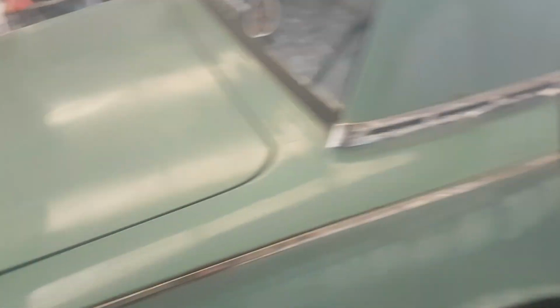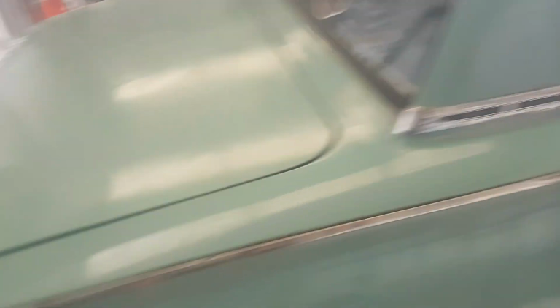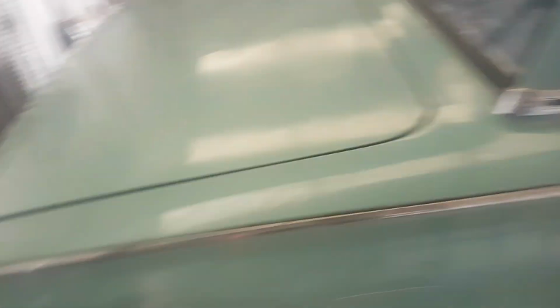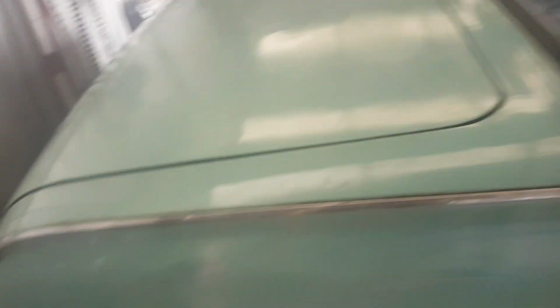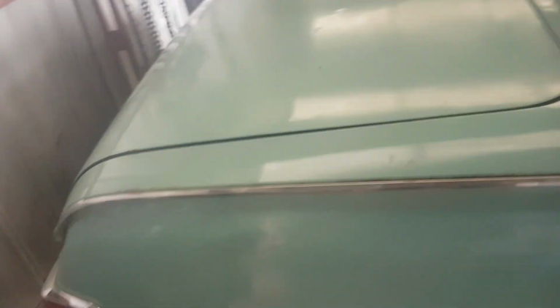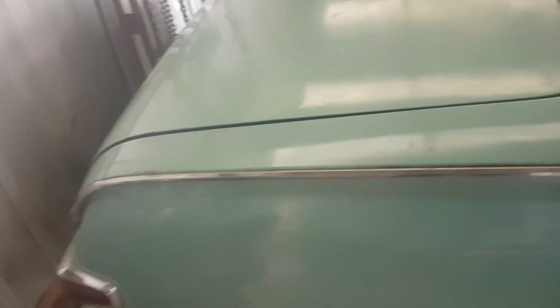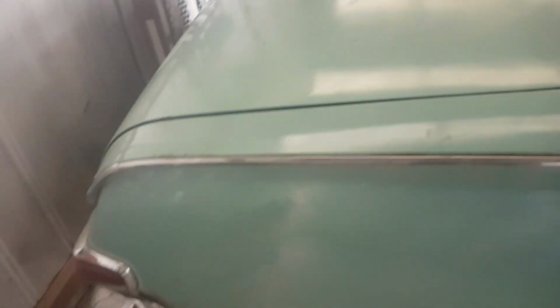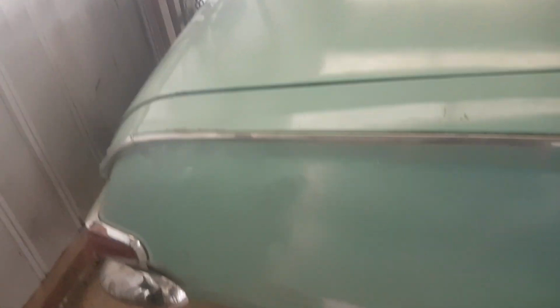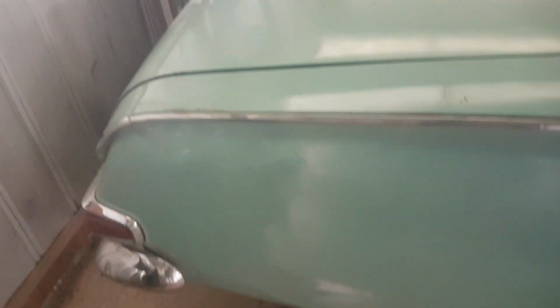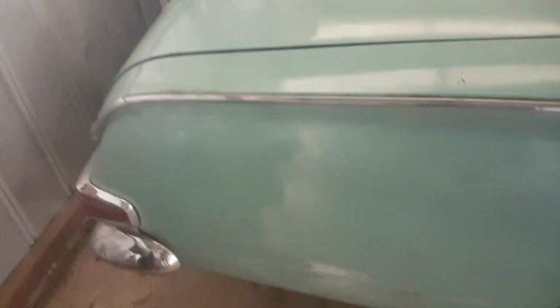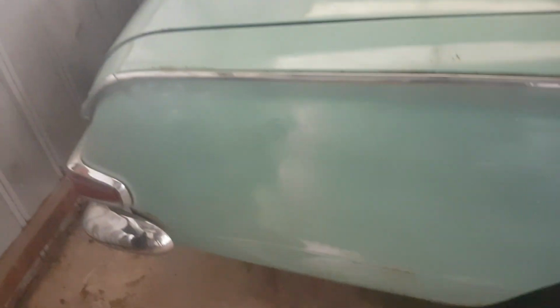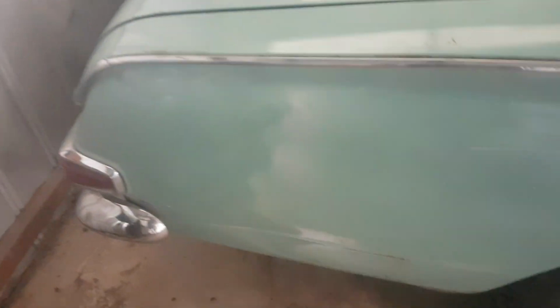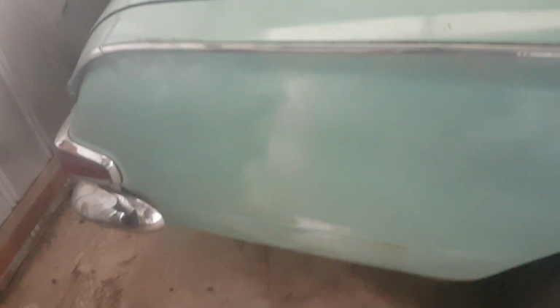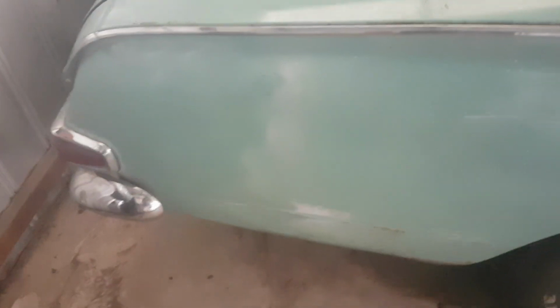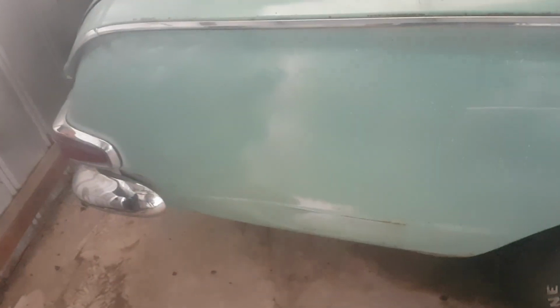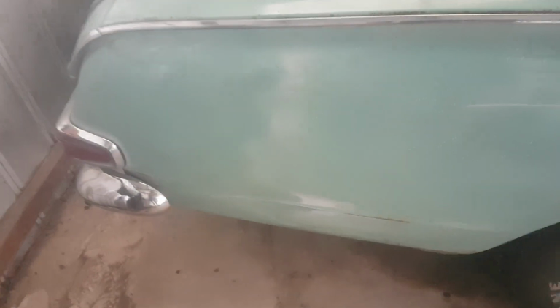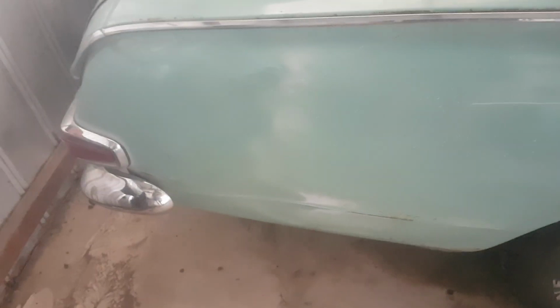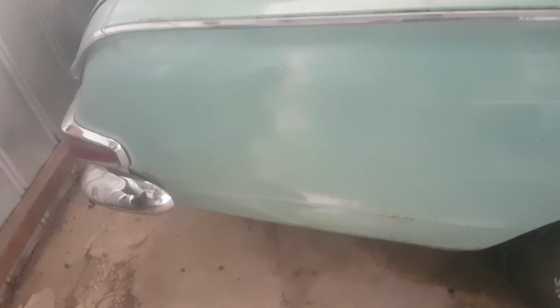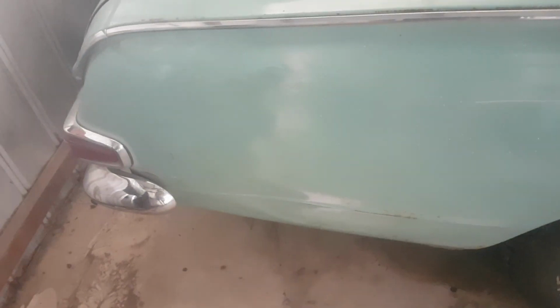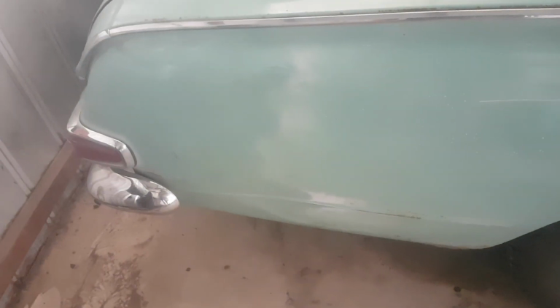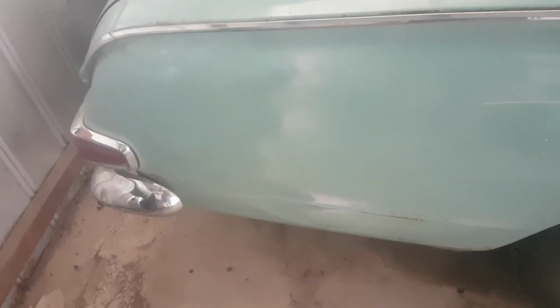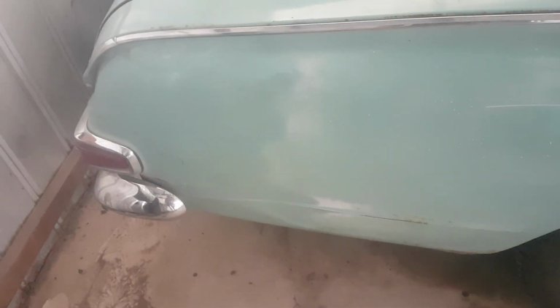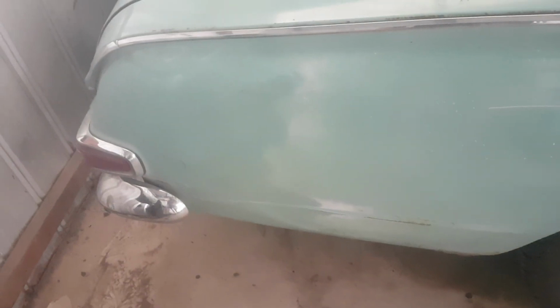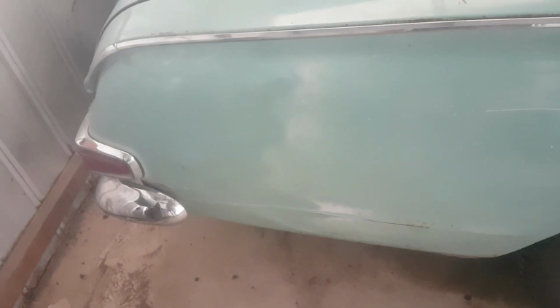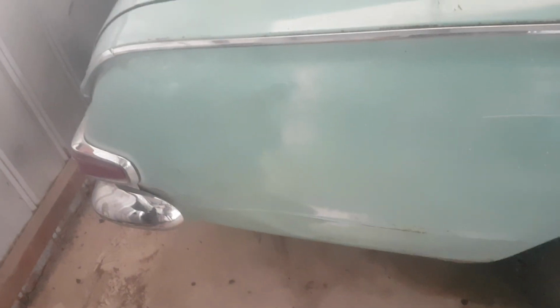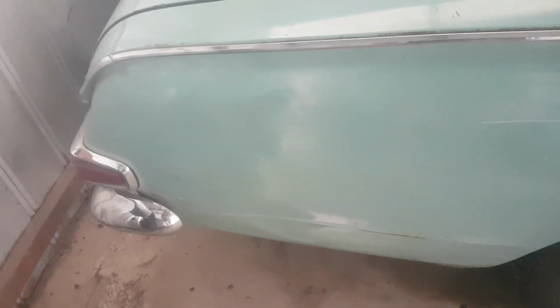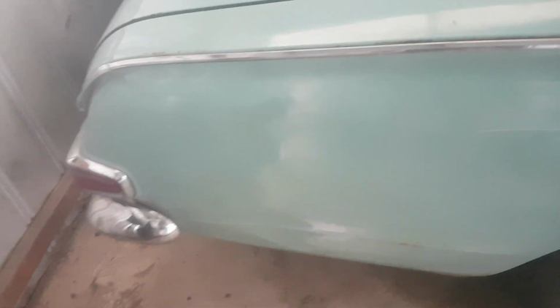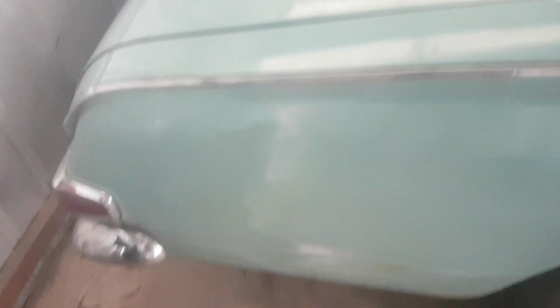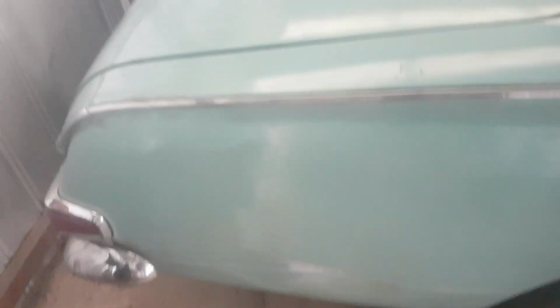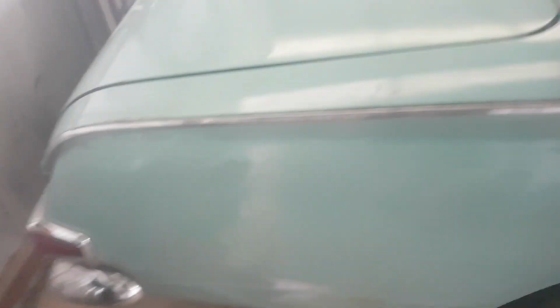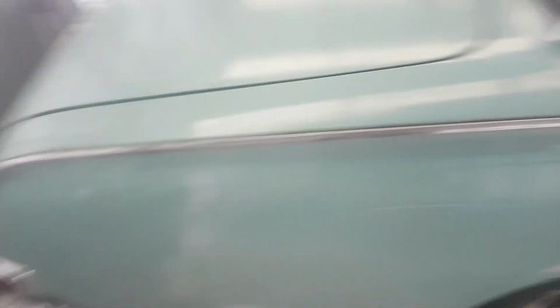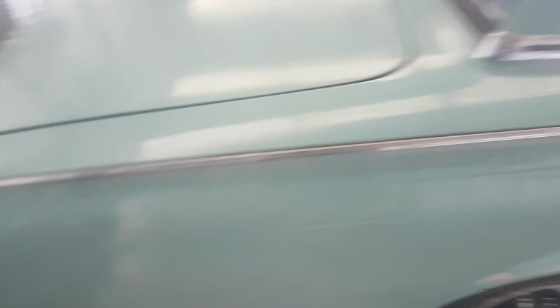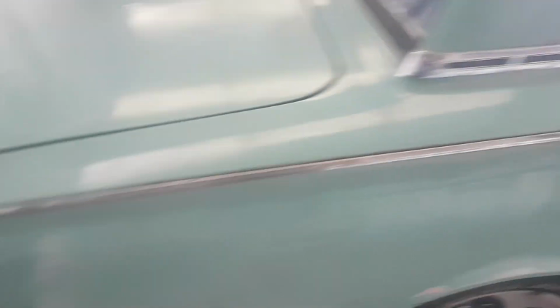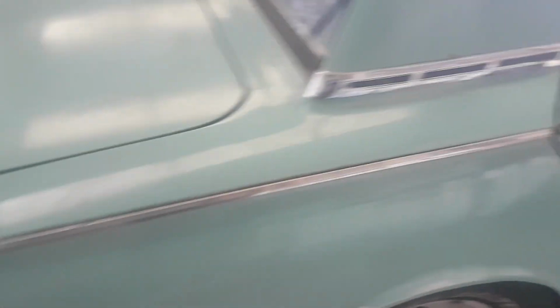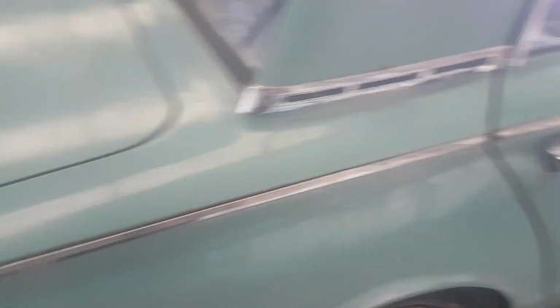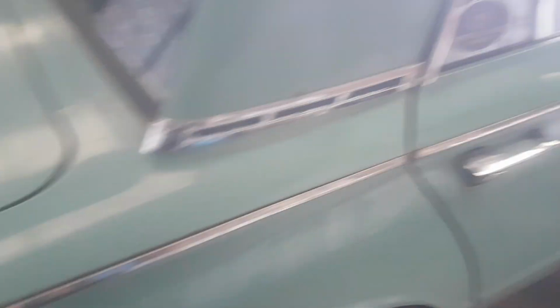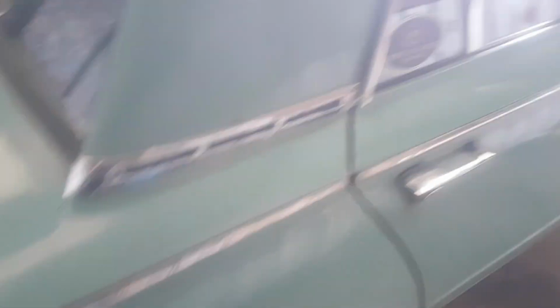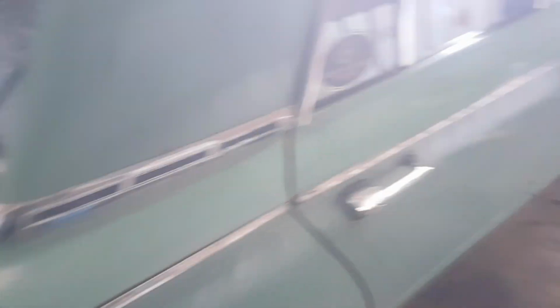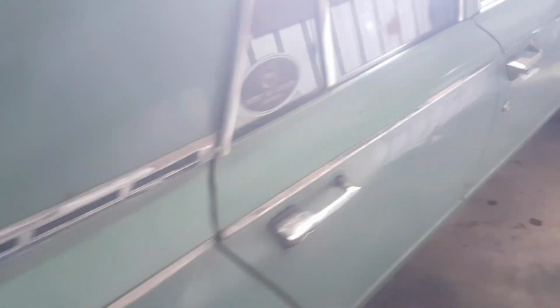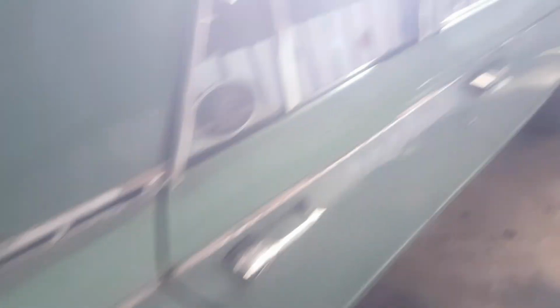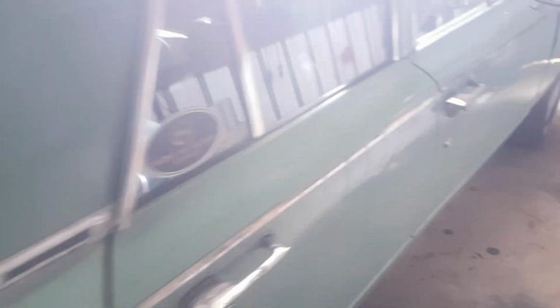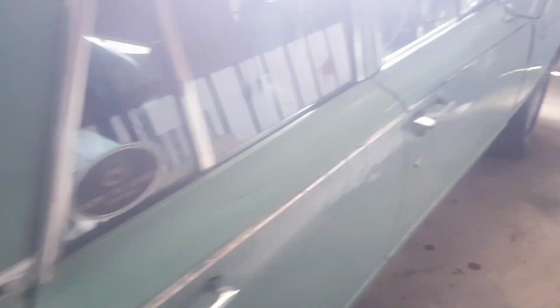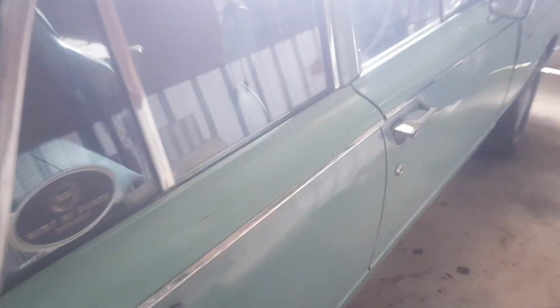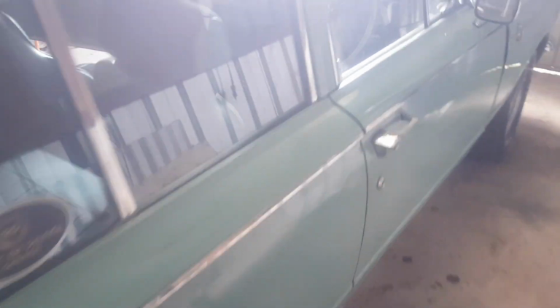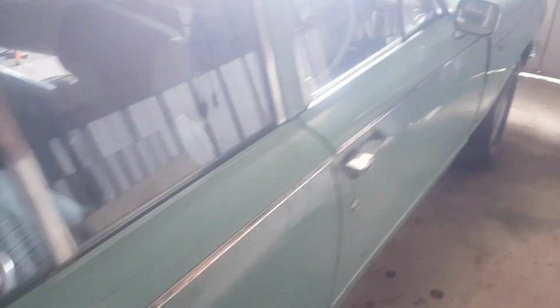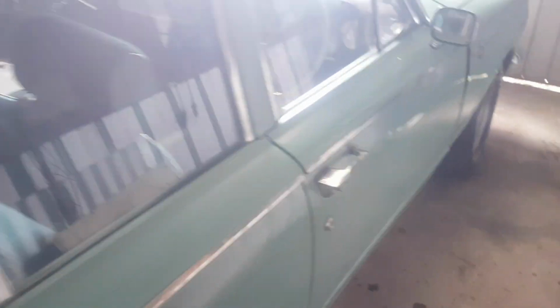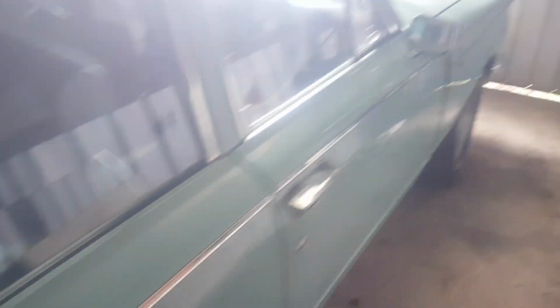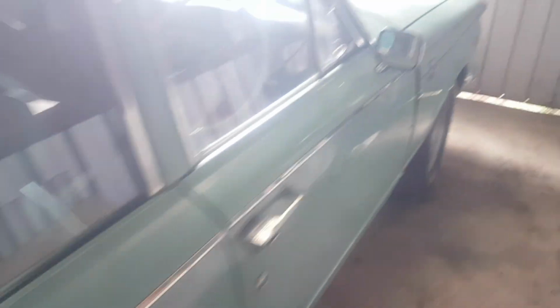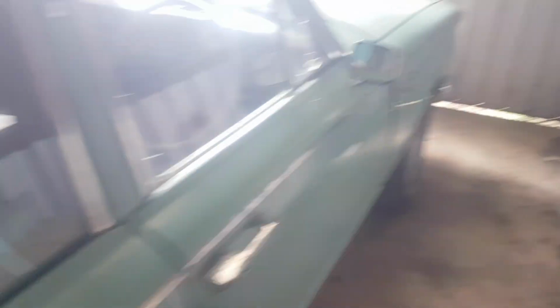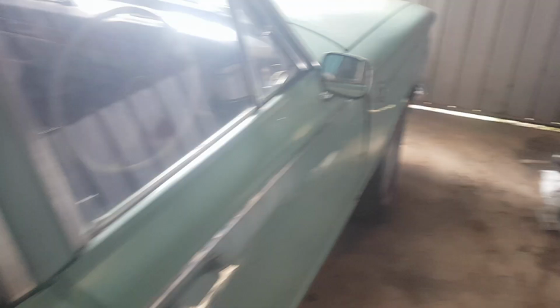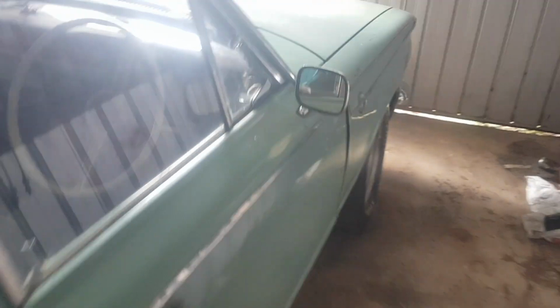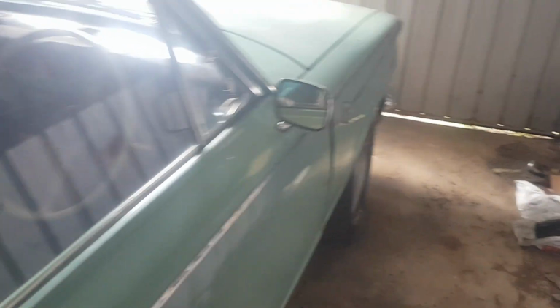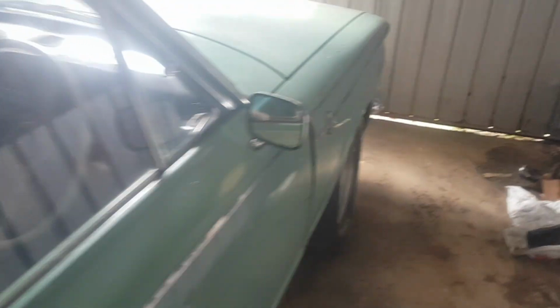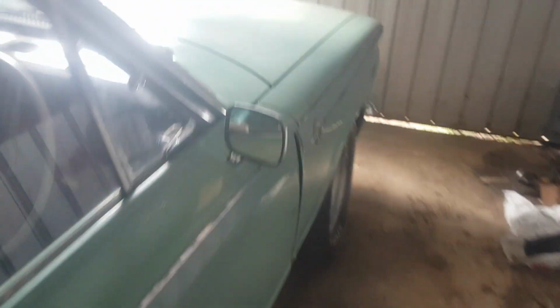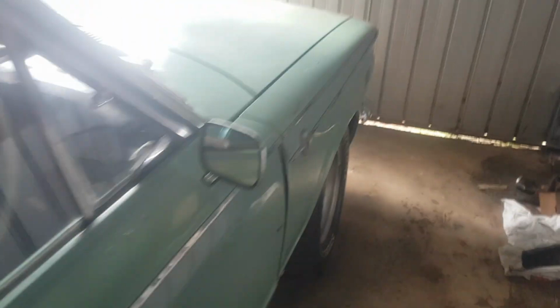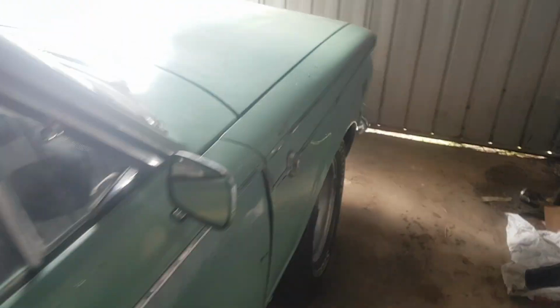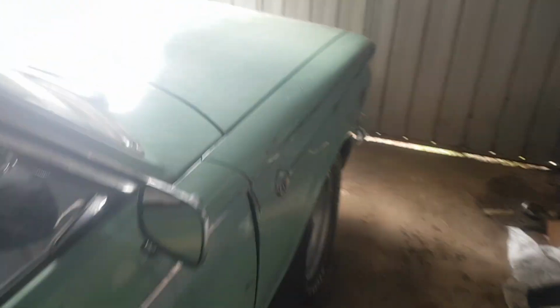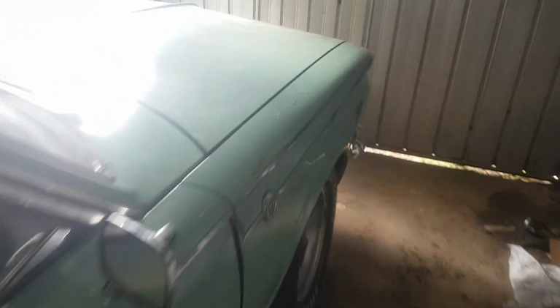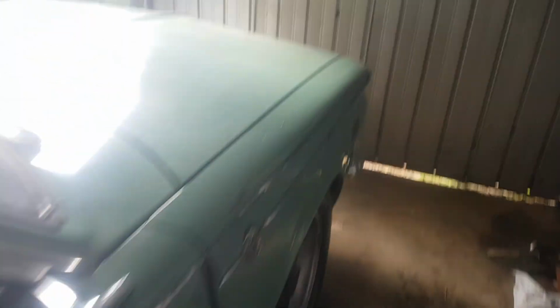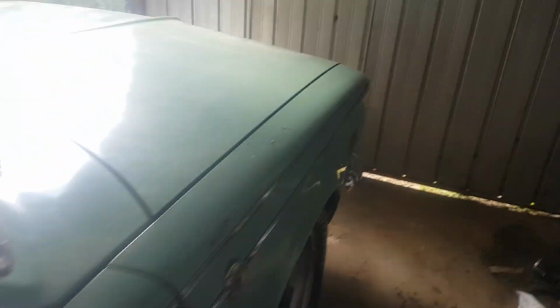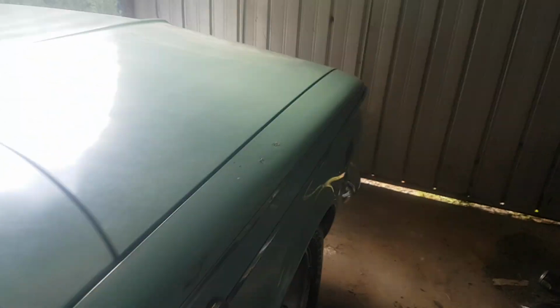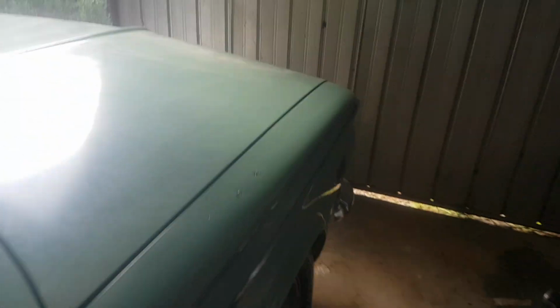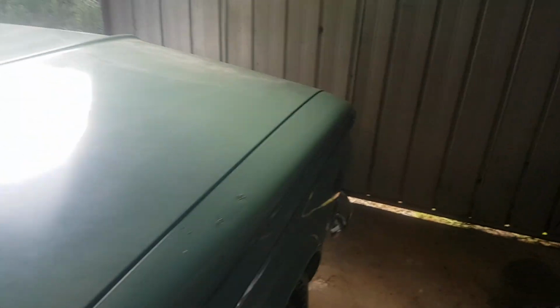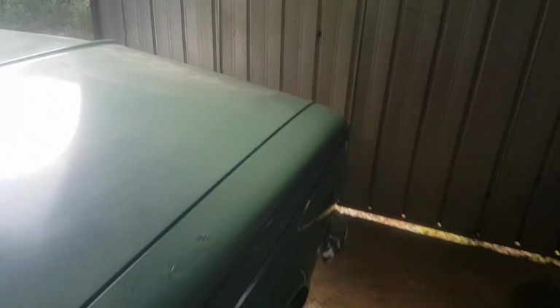Reversed into the posts yesterday. The only straight panel on my old car and I put a dent in it. Unbelievable. It popped out fairly well, but — crazy, man.